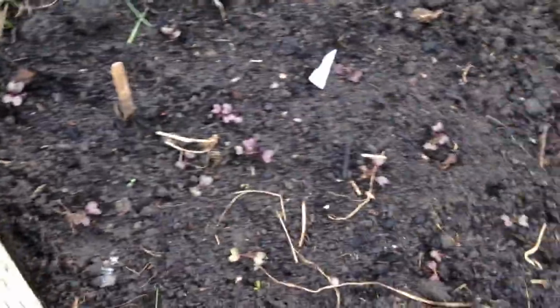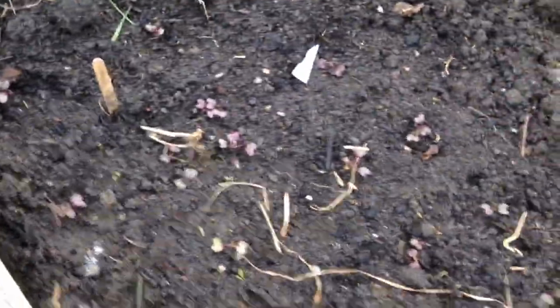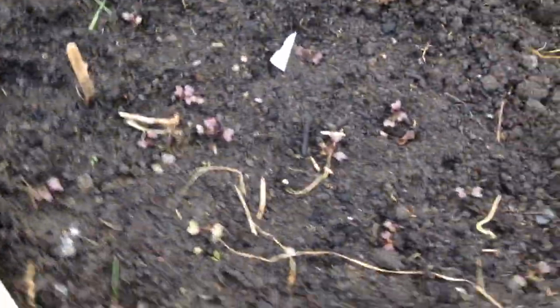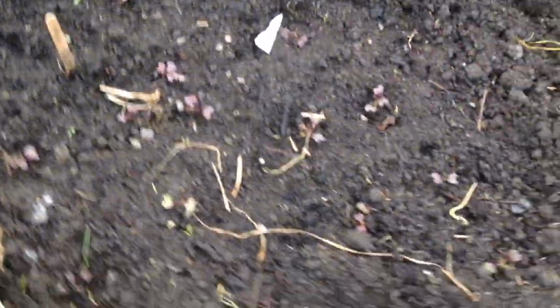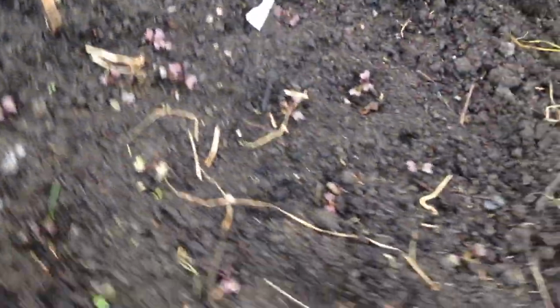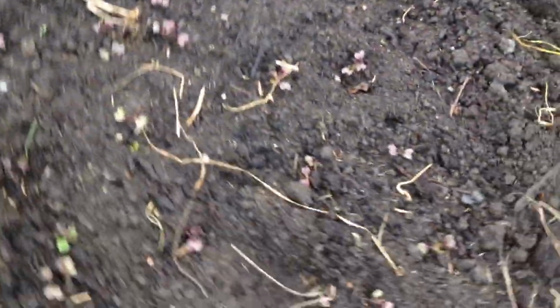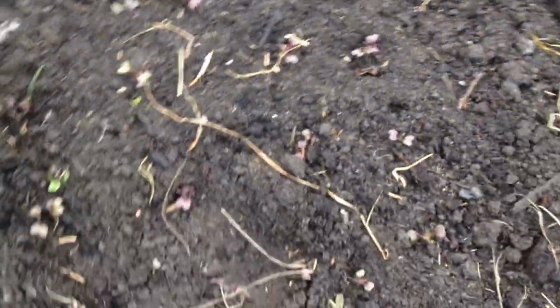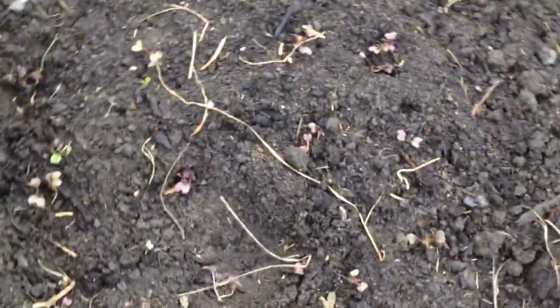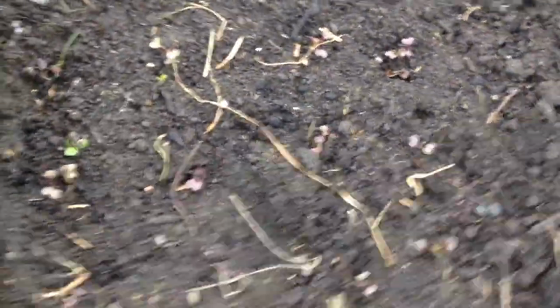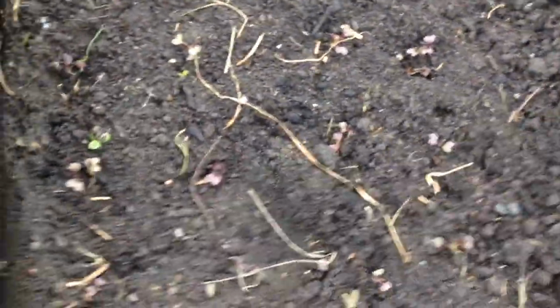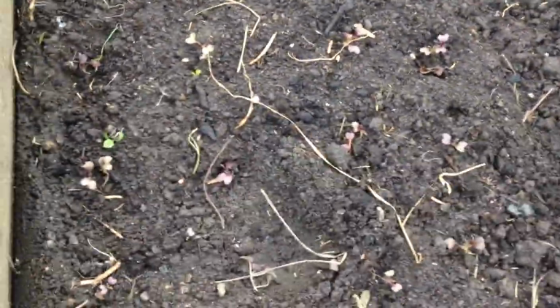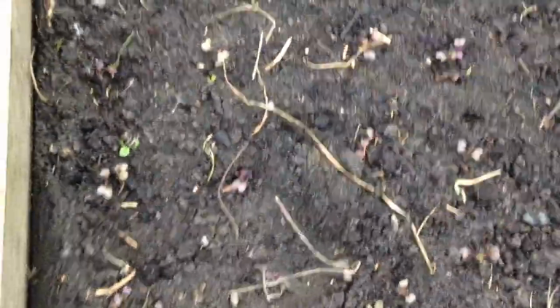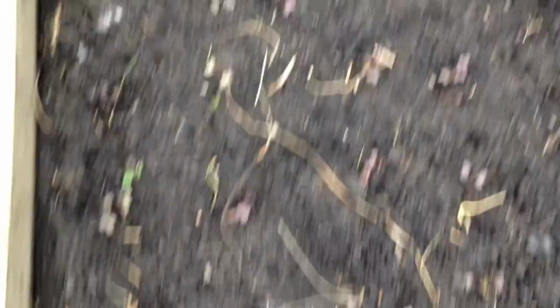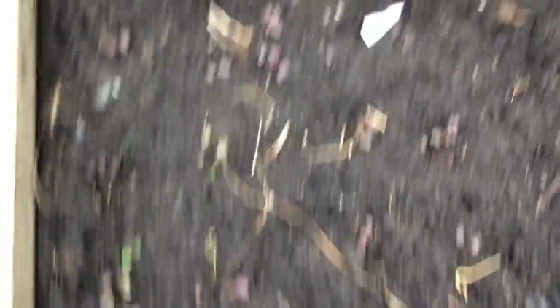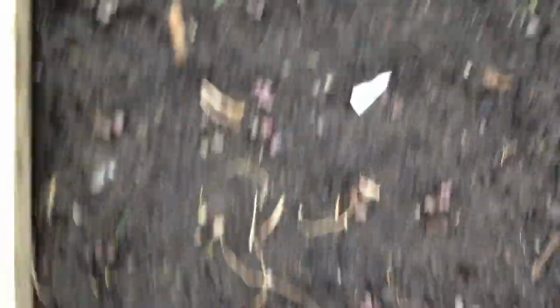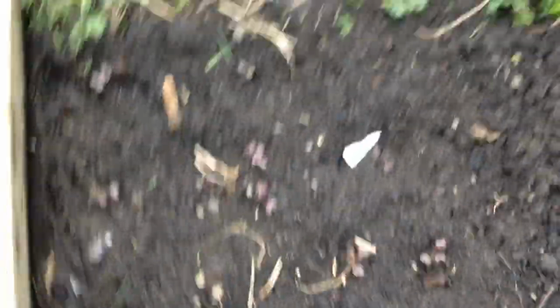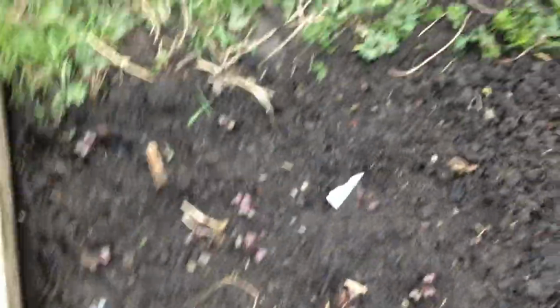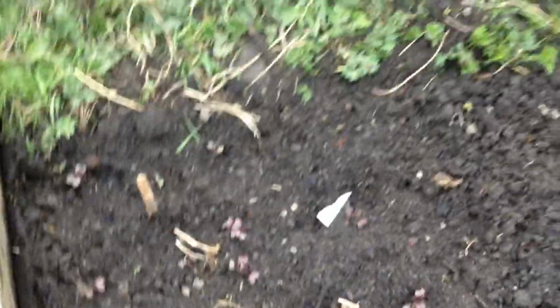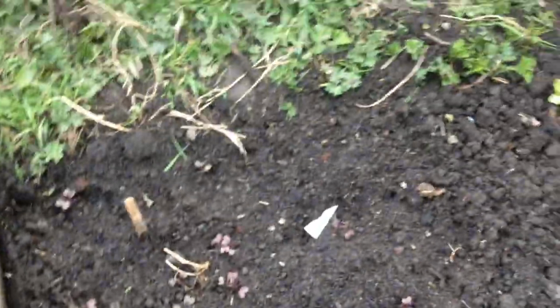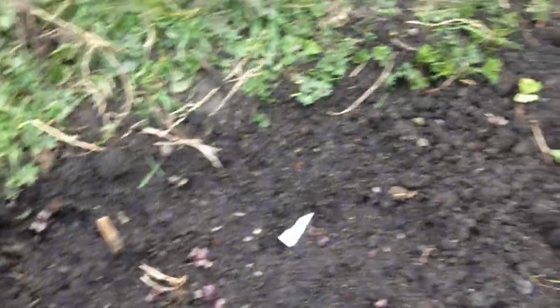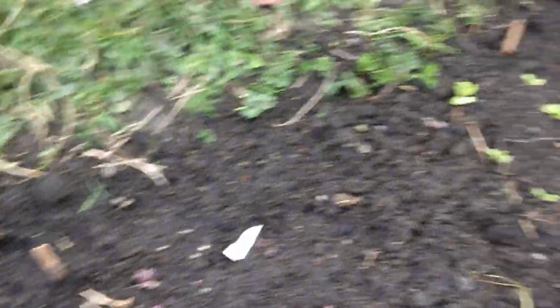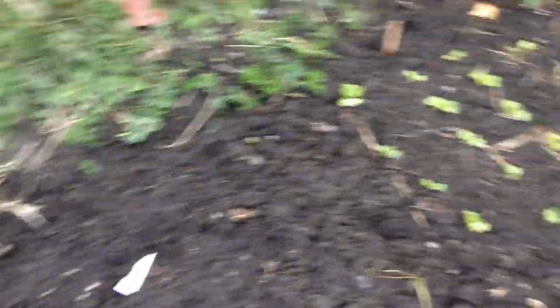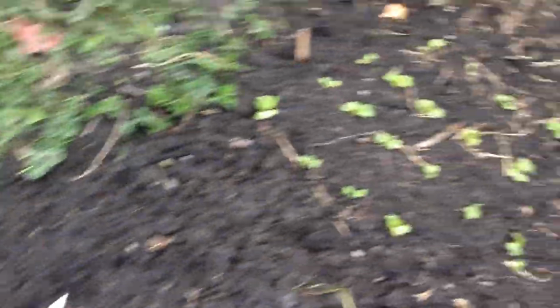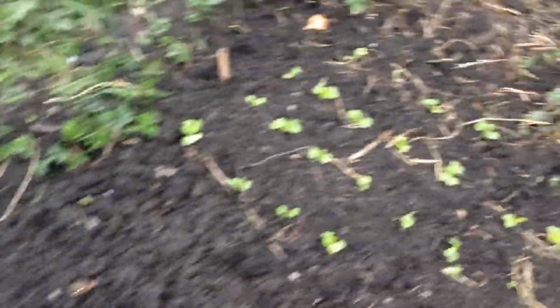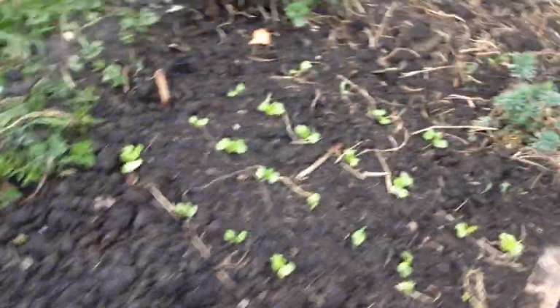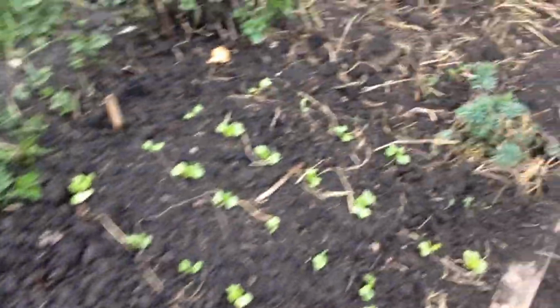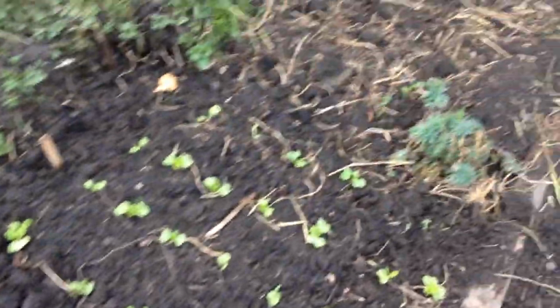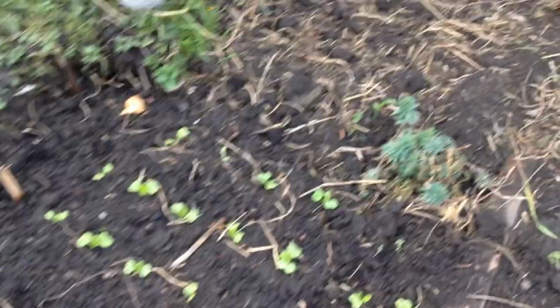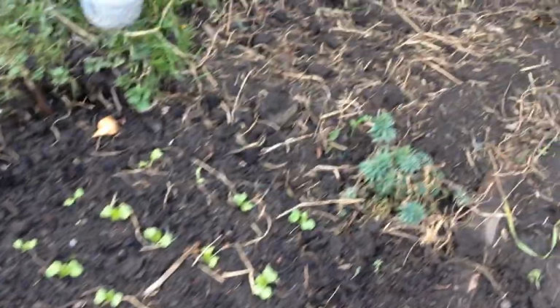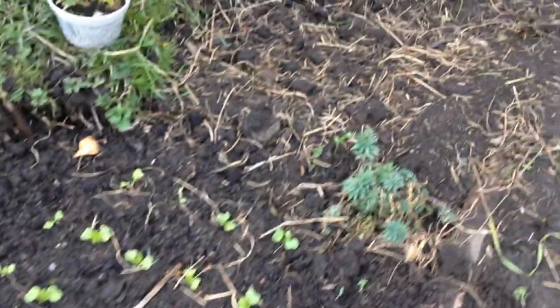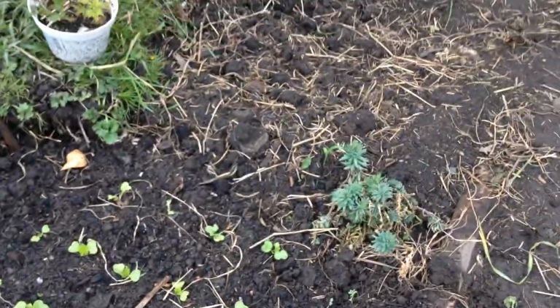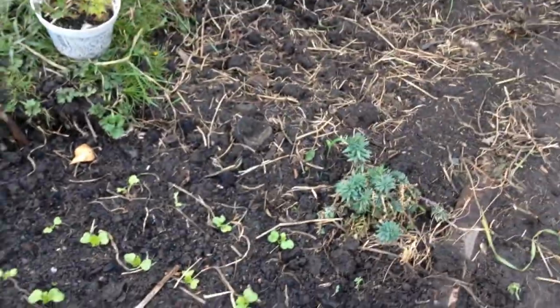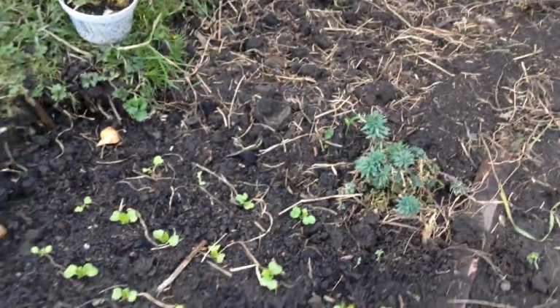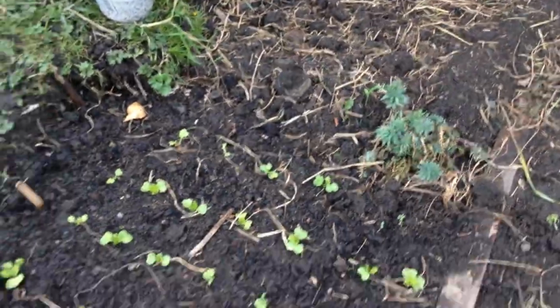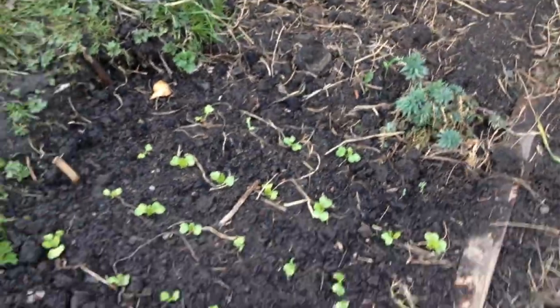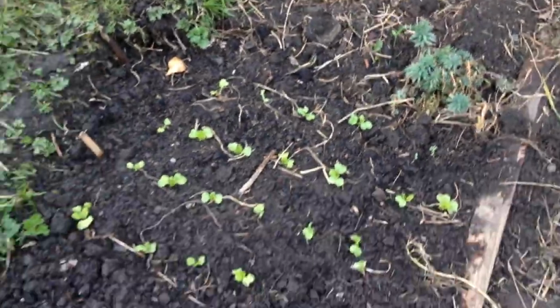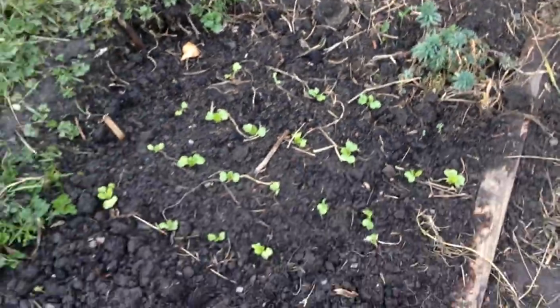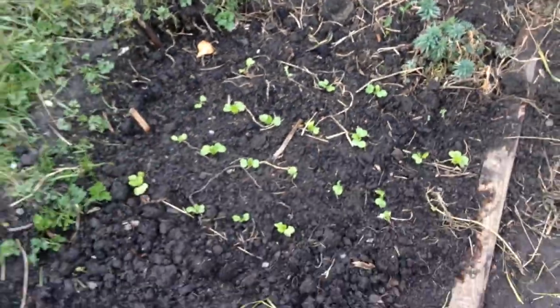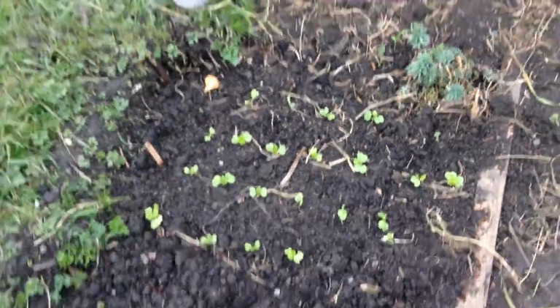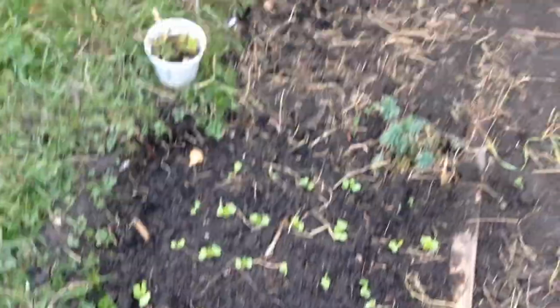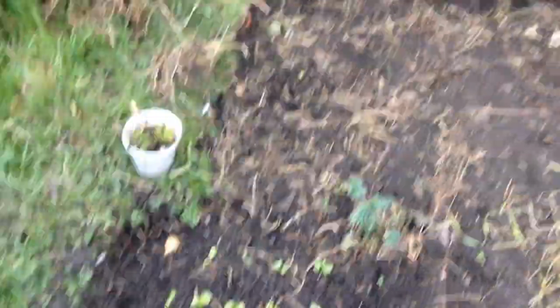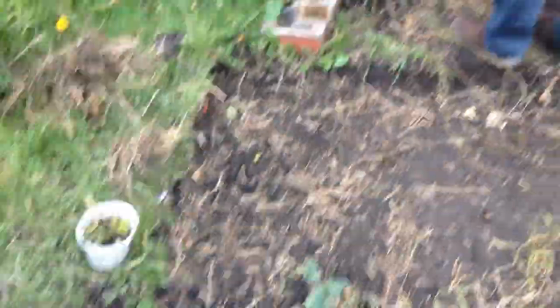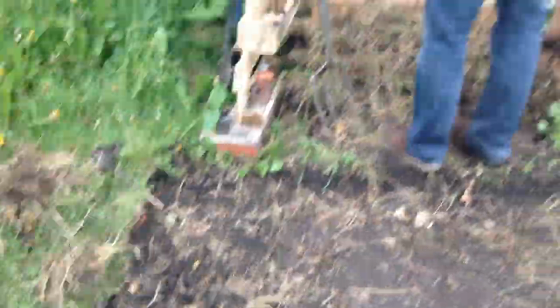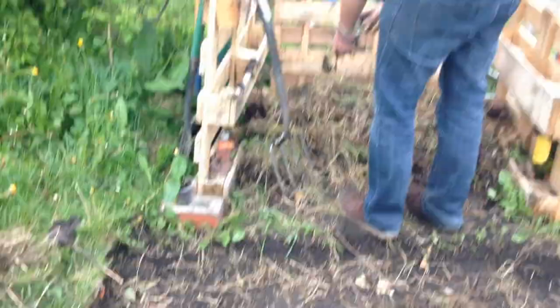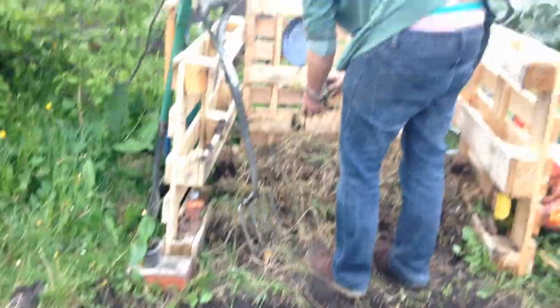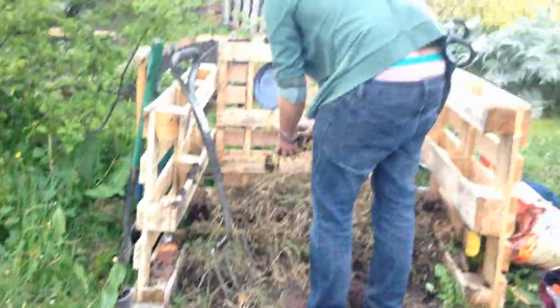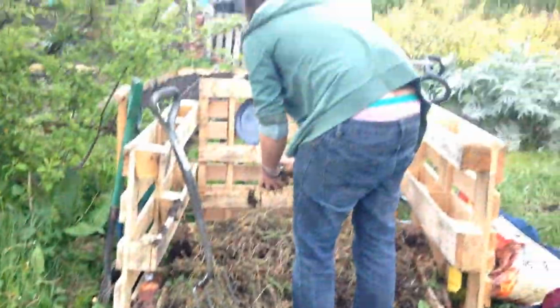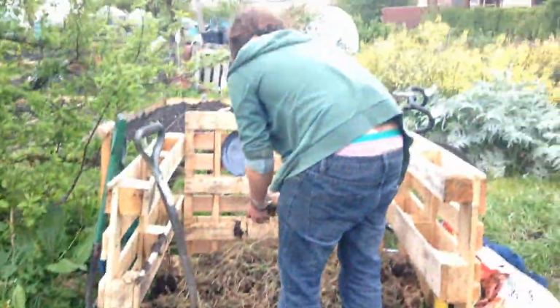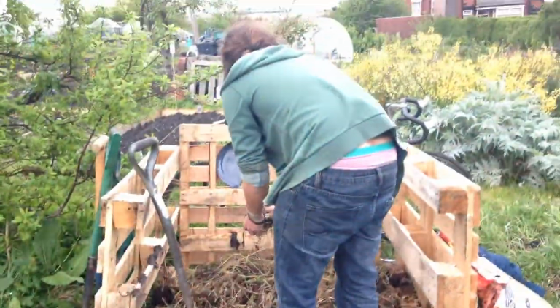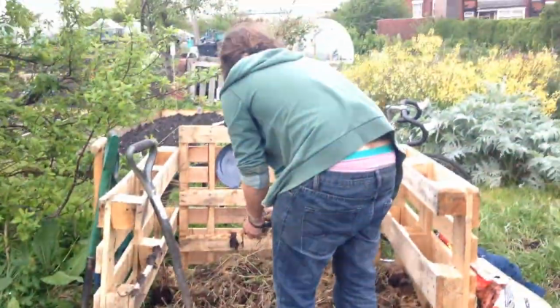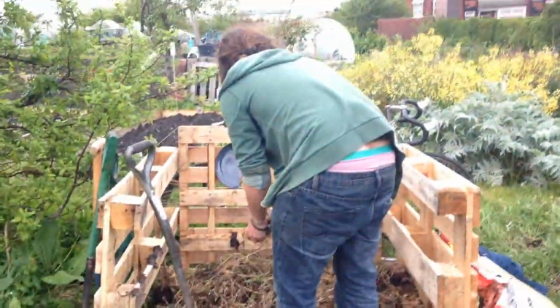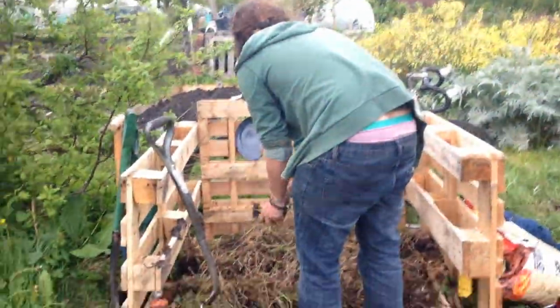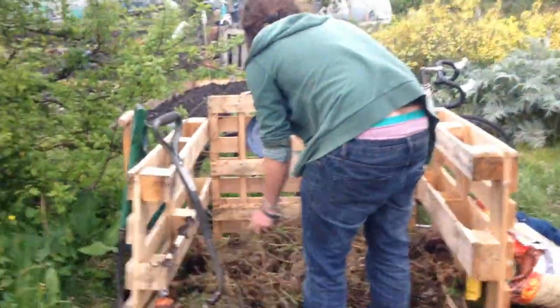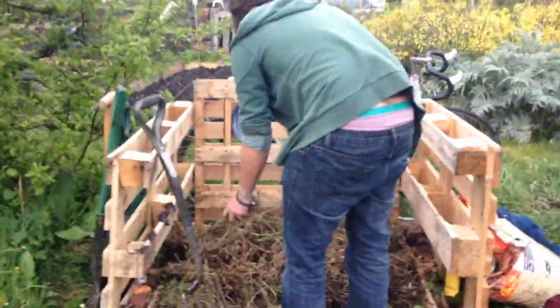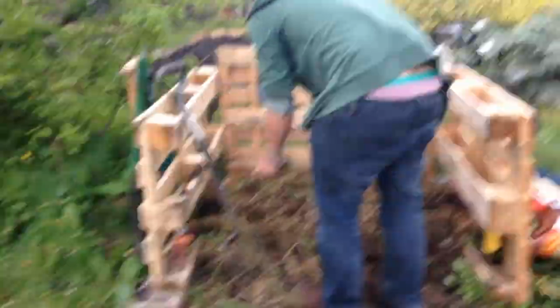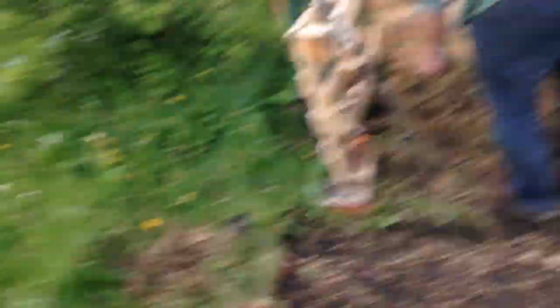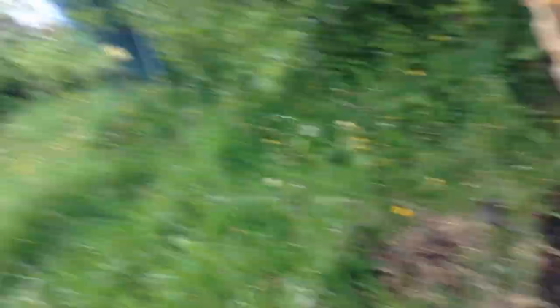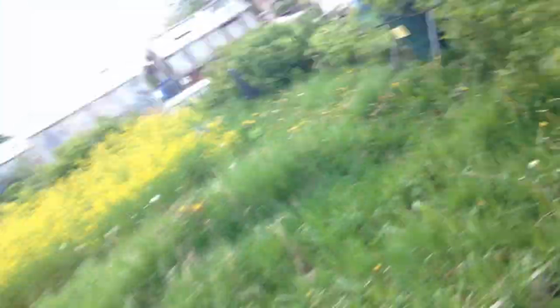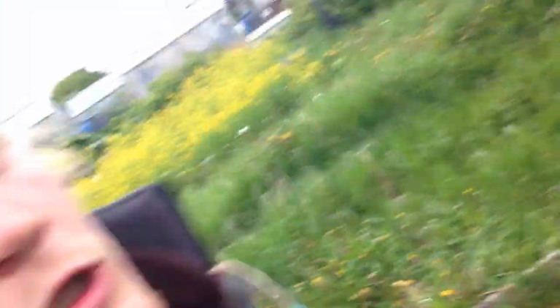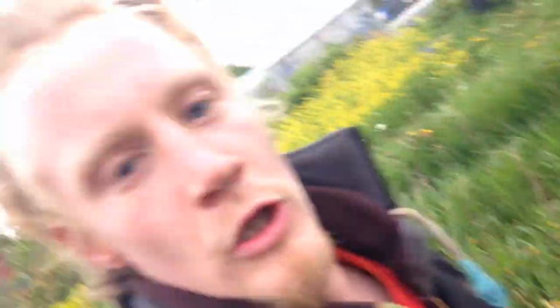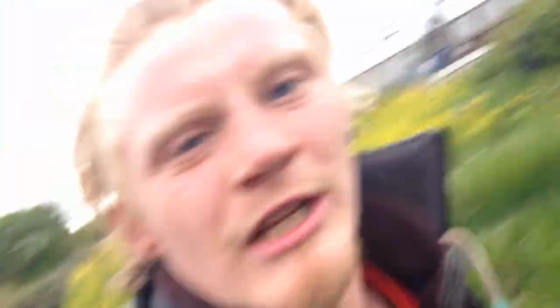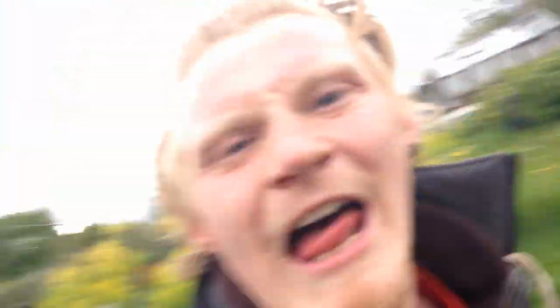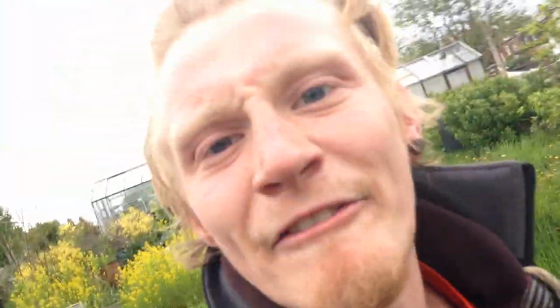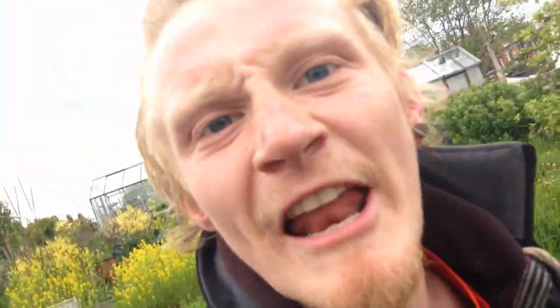And all these — look at these gorgeous seedlings all coming through here. Beautiful, beautiful. Lovely!